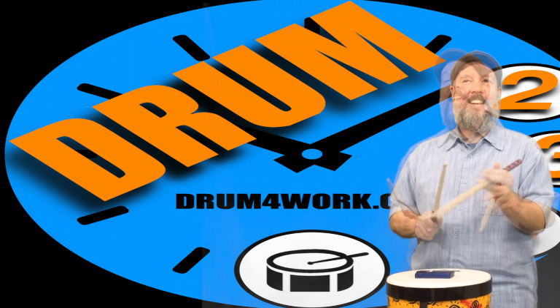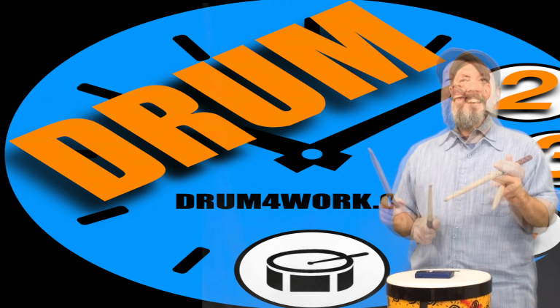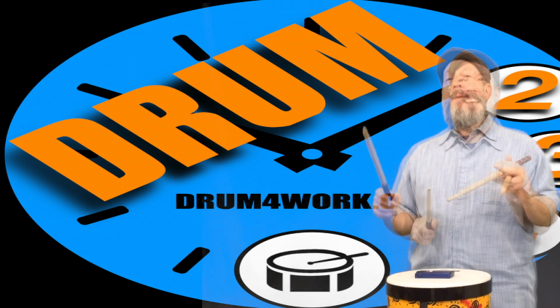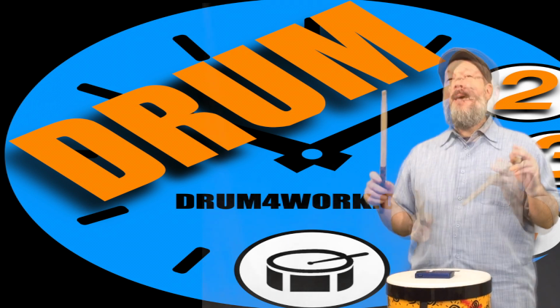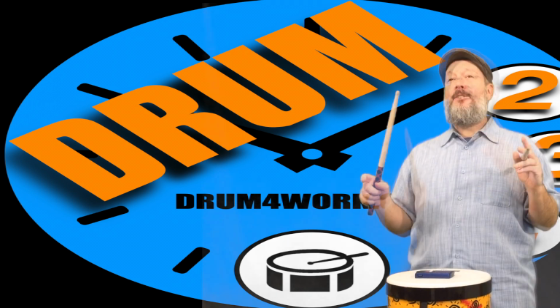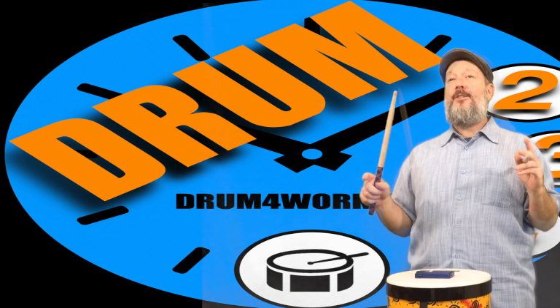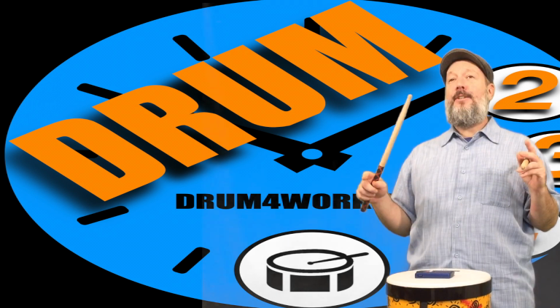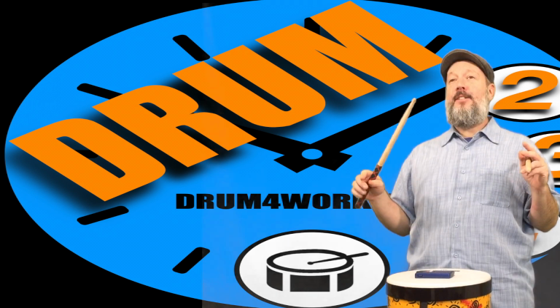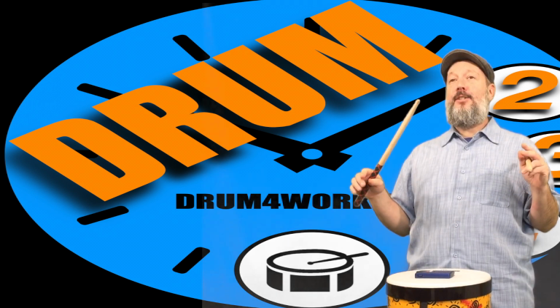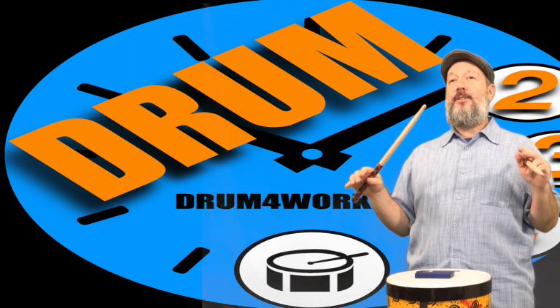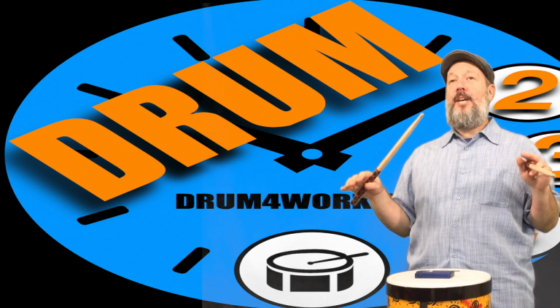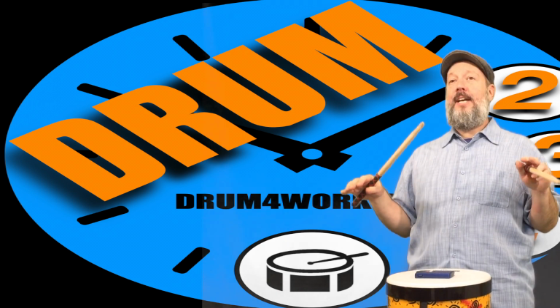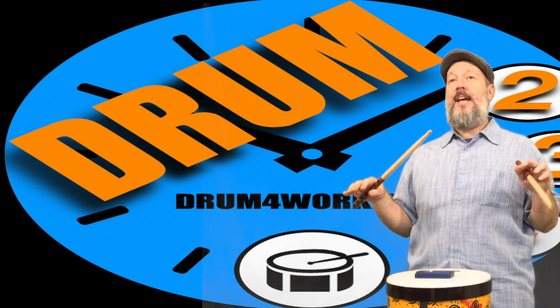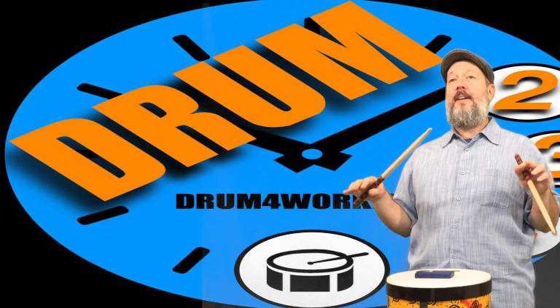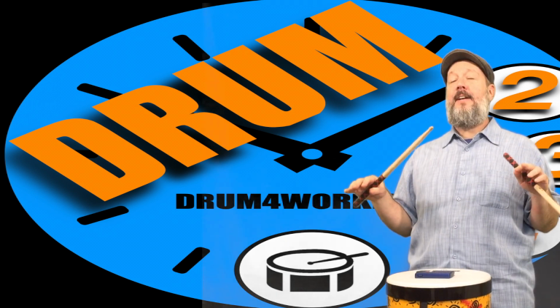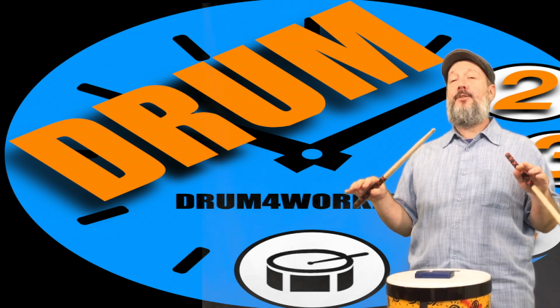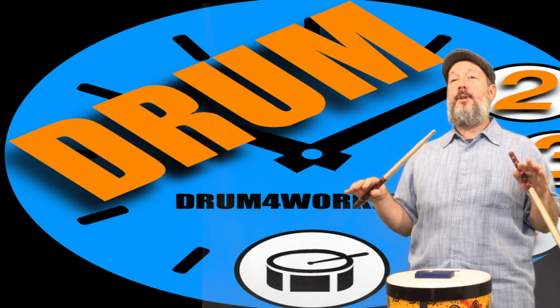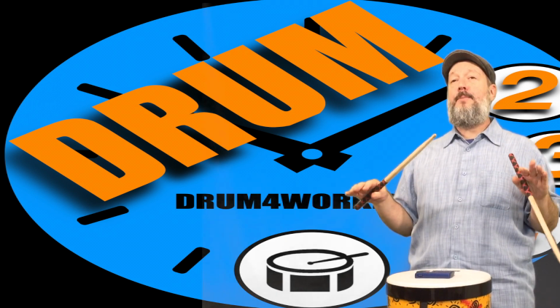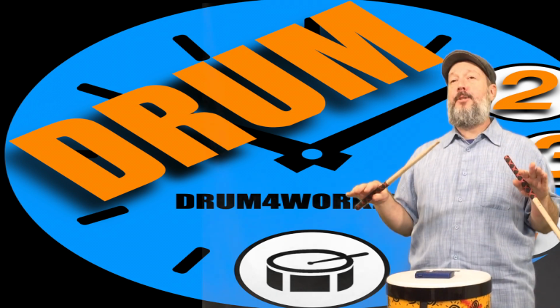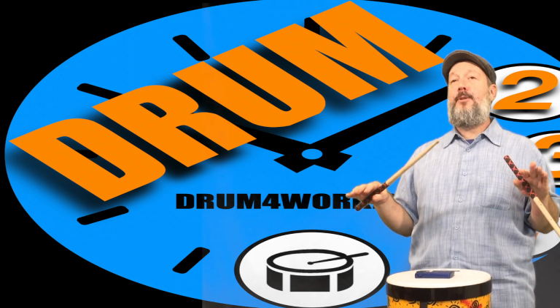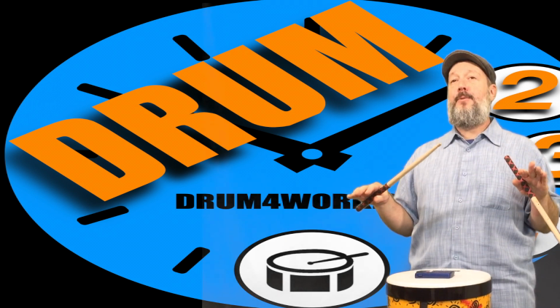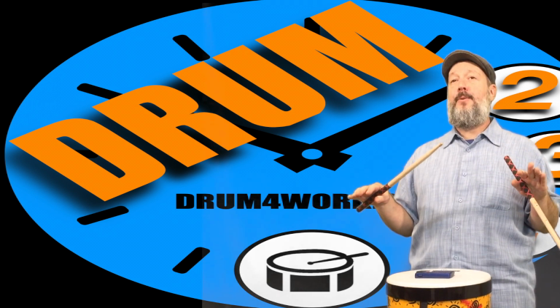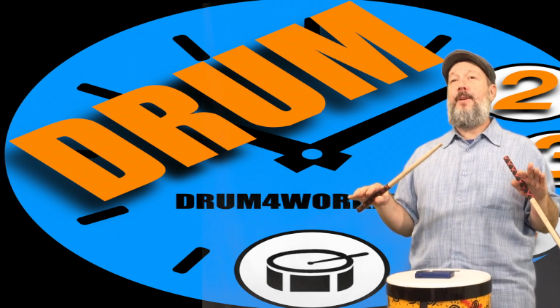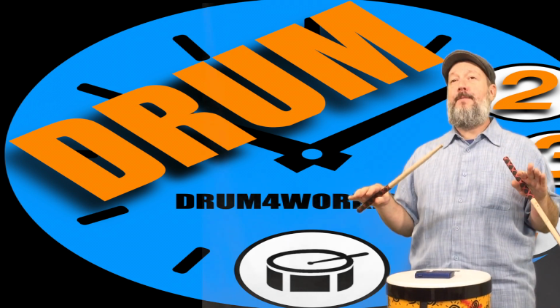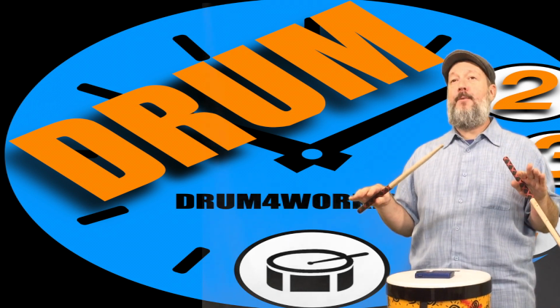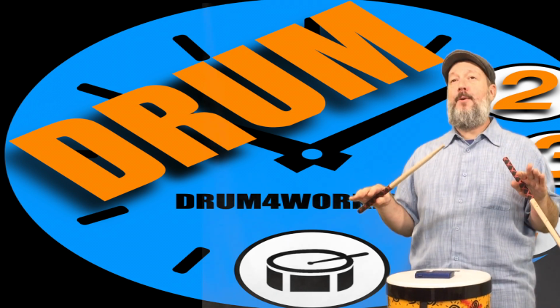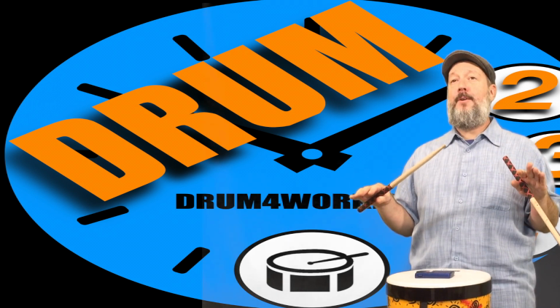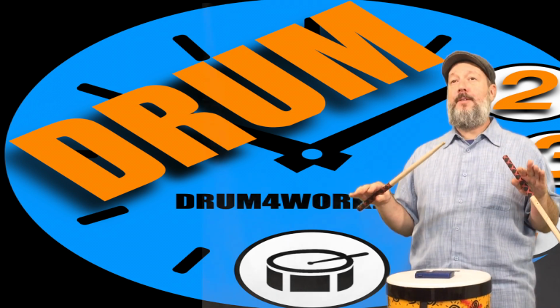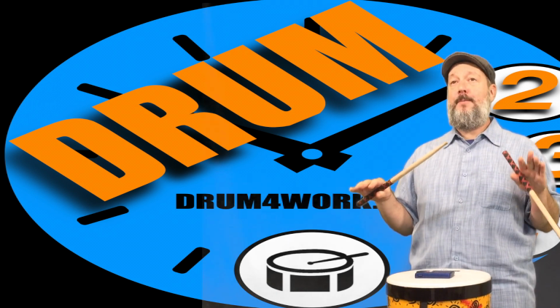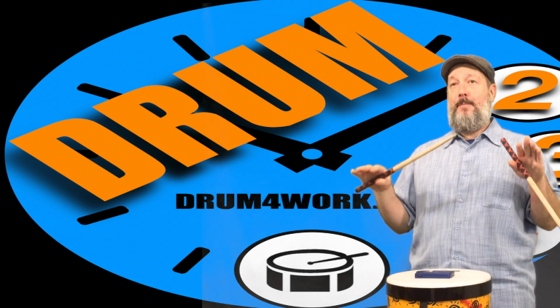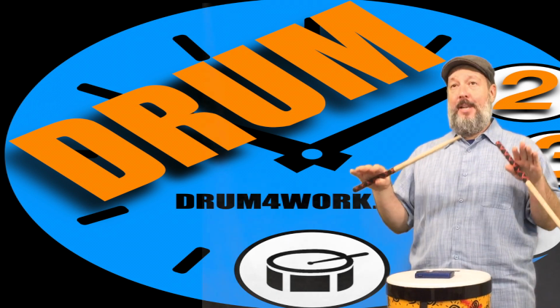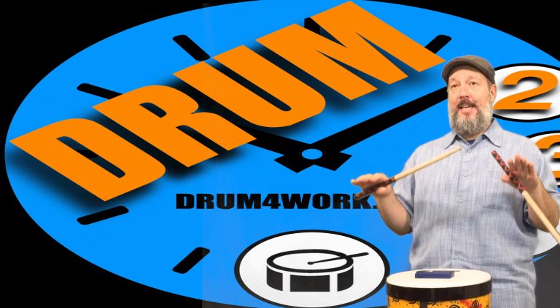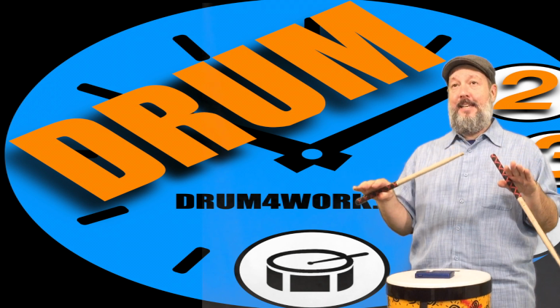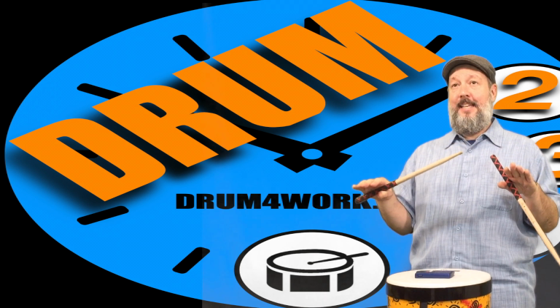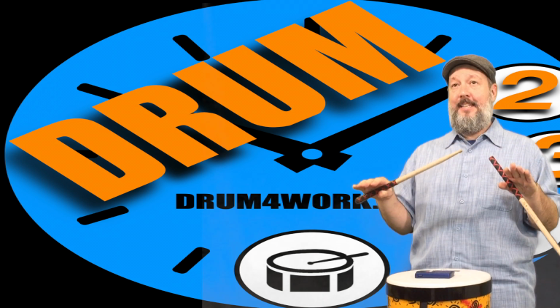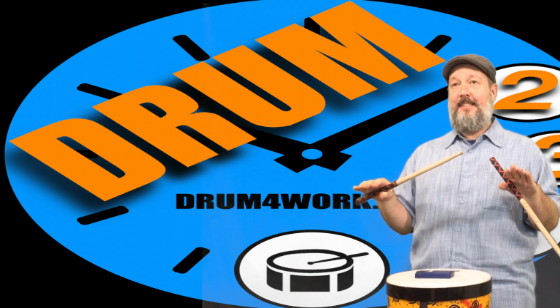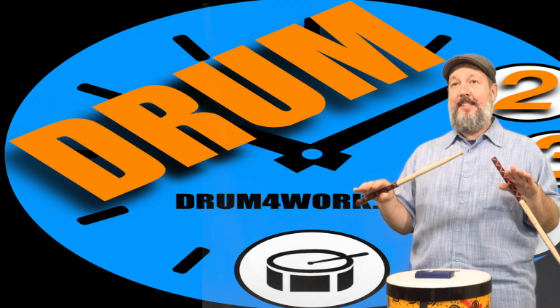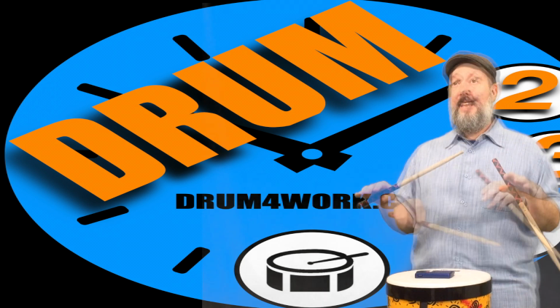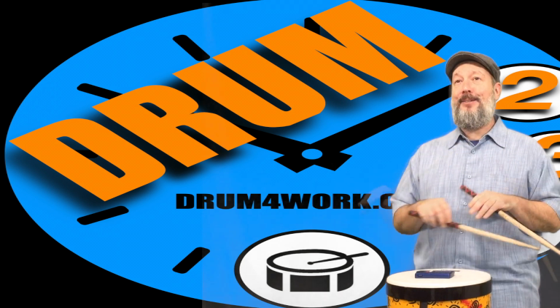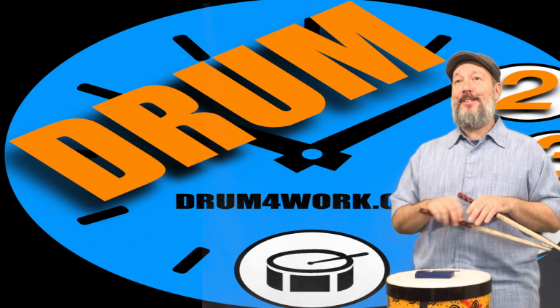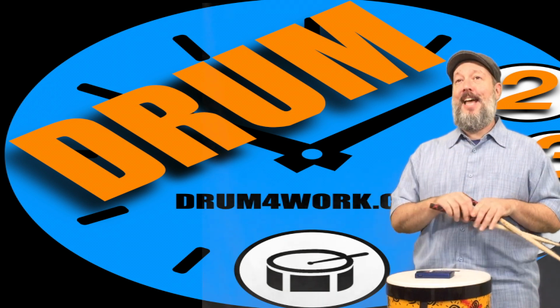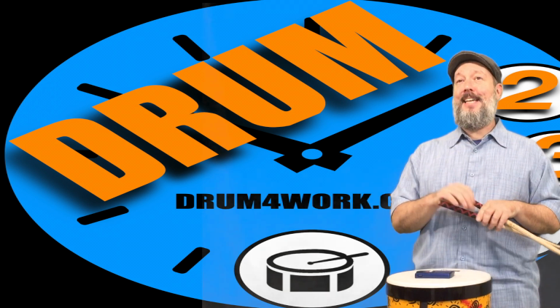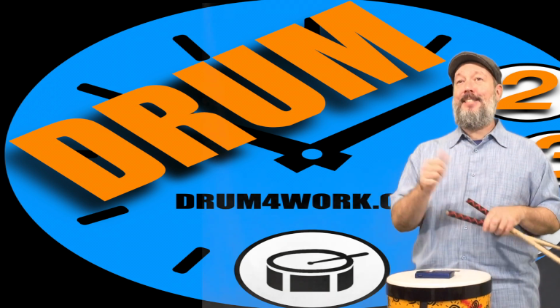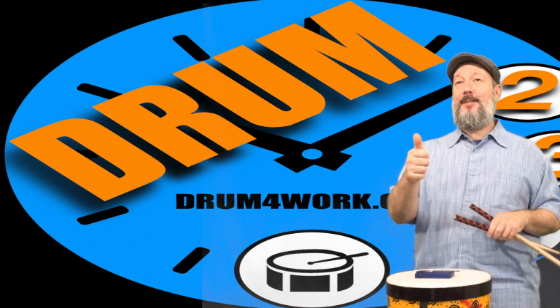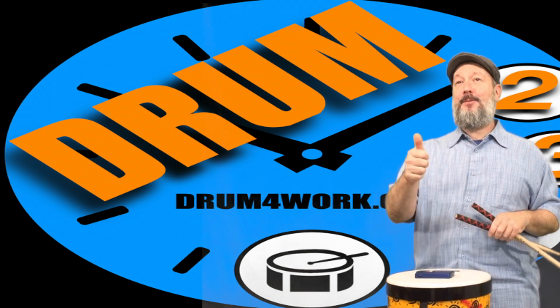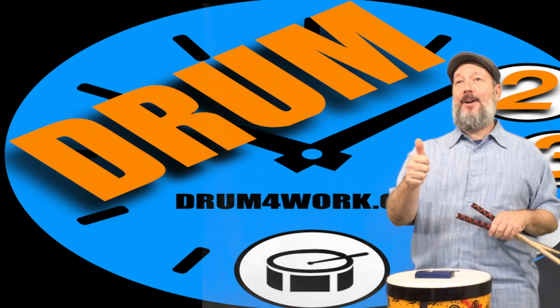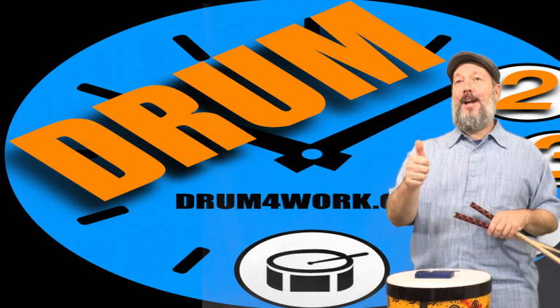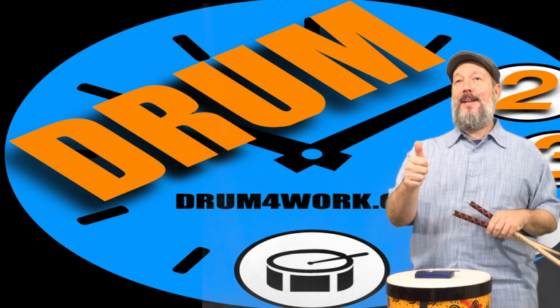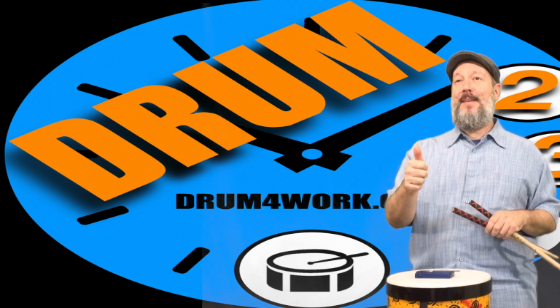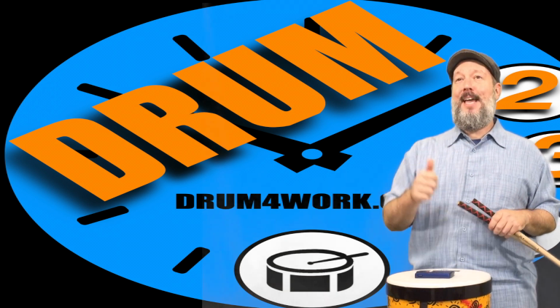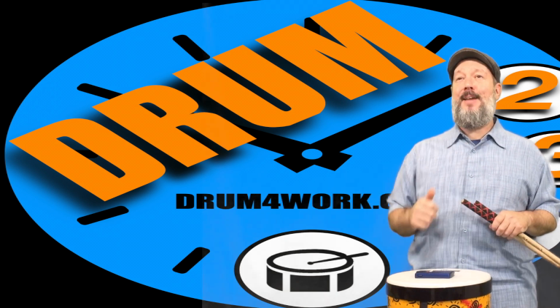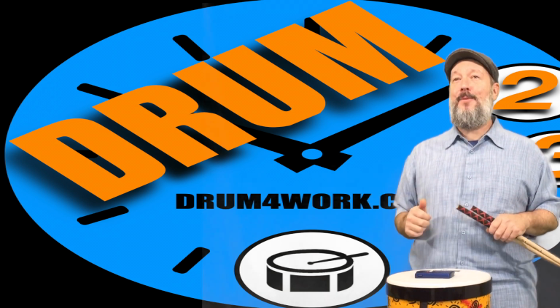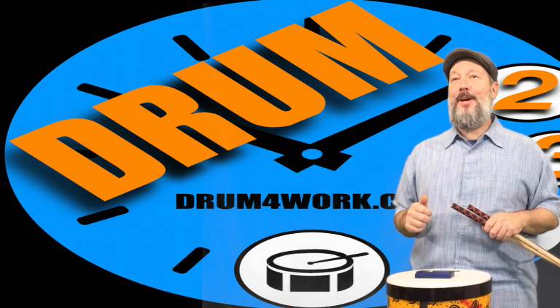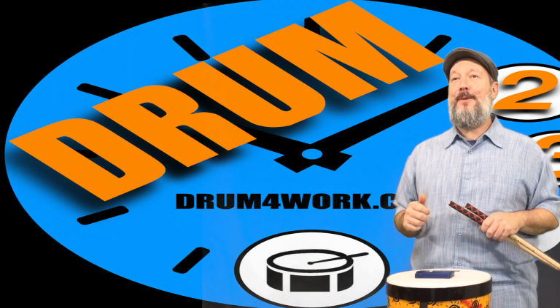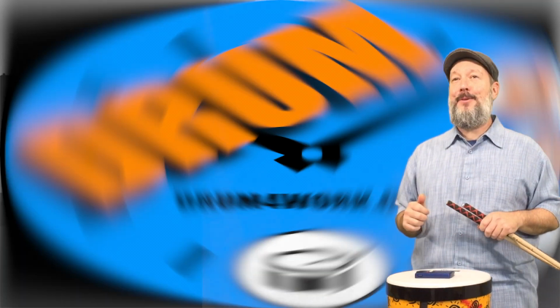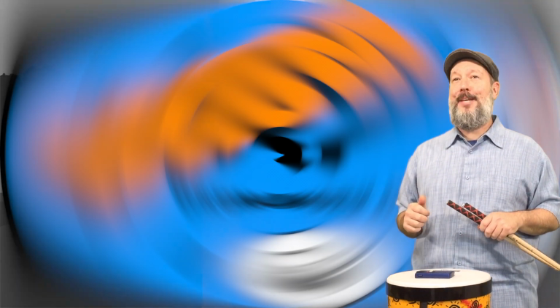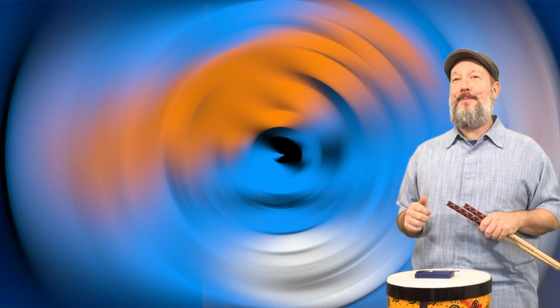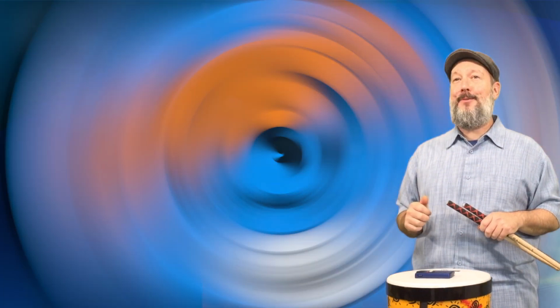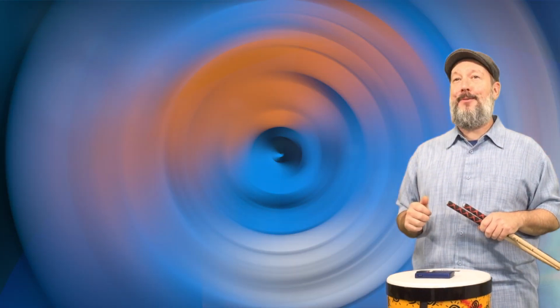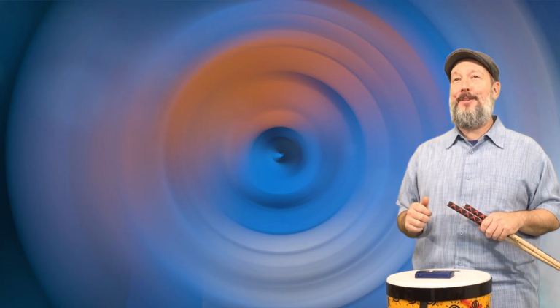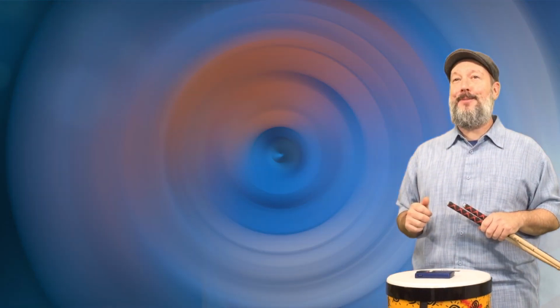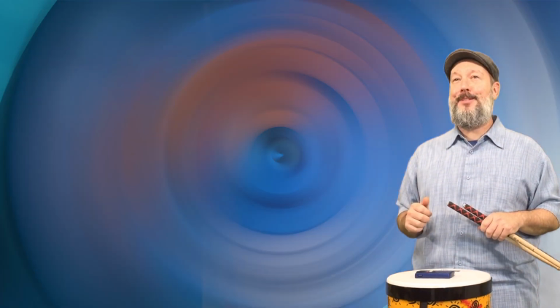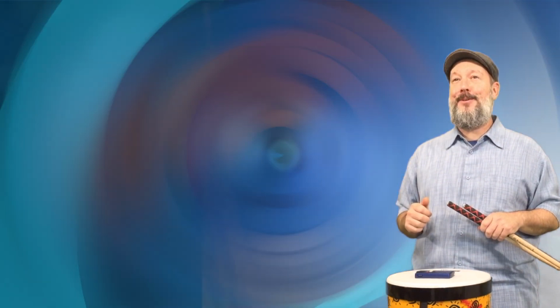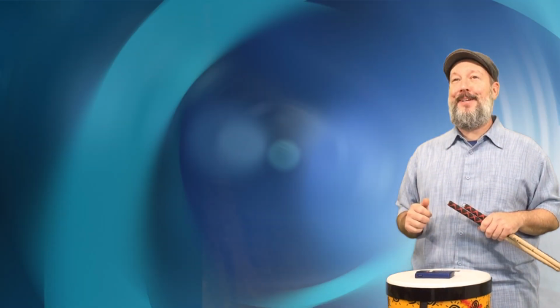Make sure that you check out our Drum 2-3-4 playlist. Like and subscribe, and we'll help you keep the rhythms going.